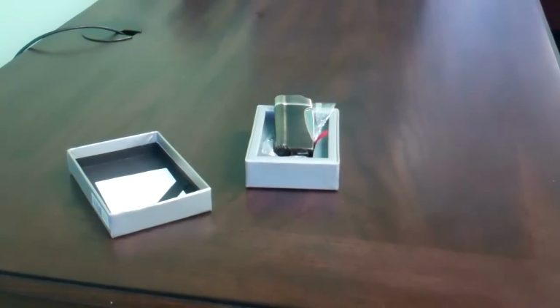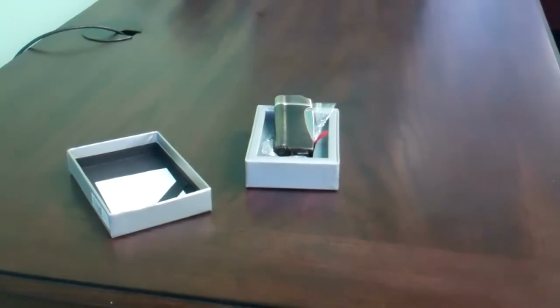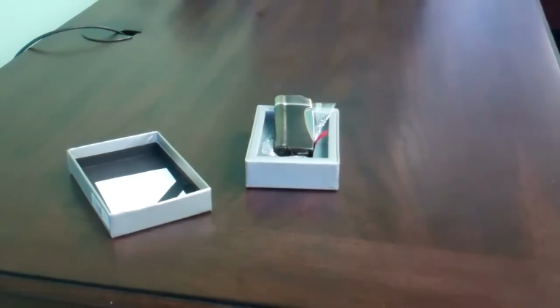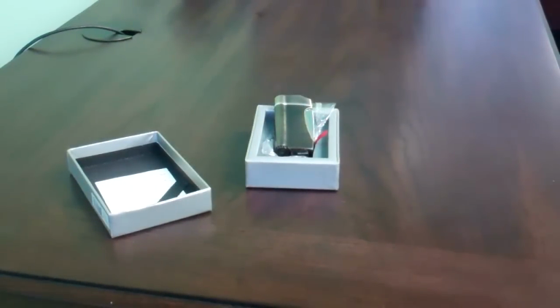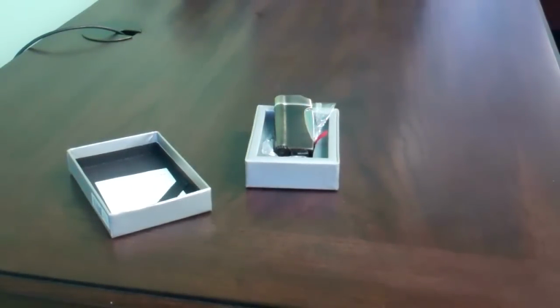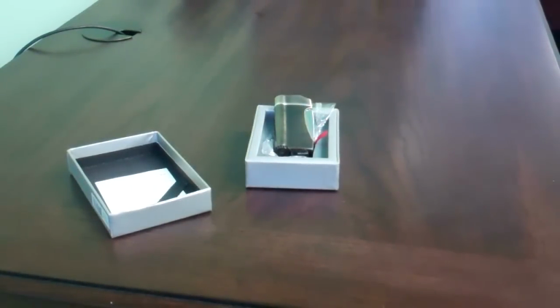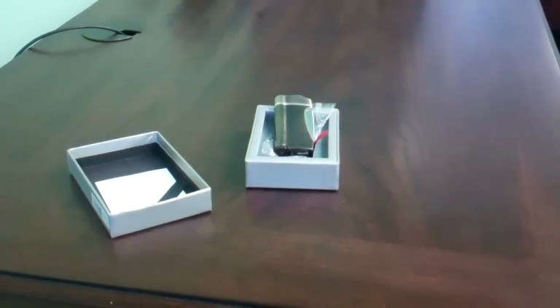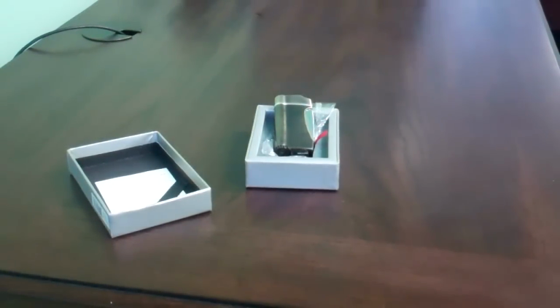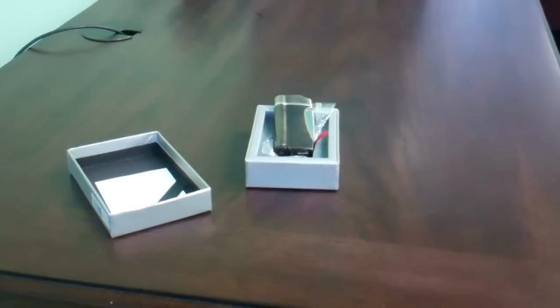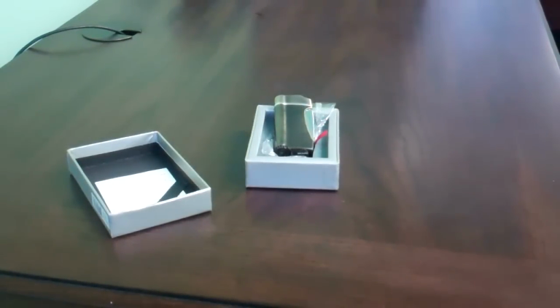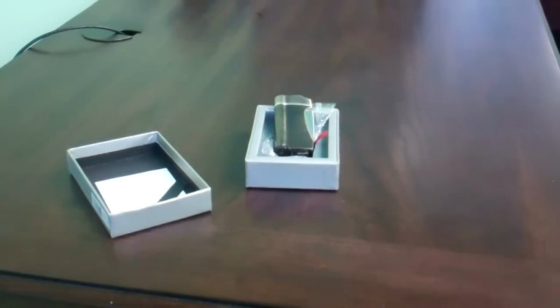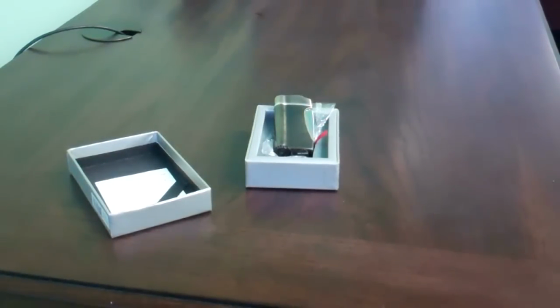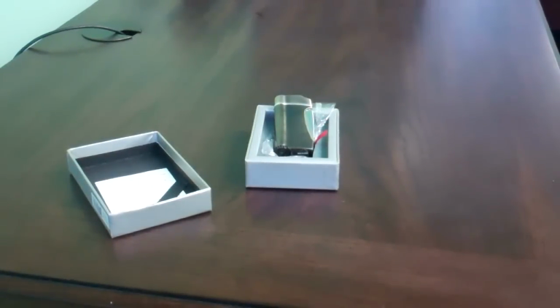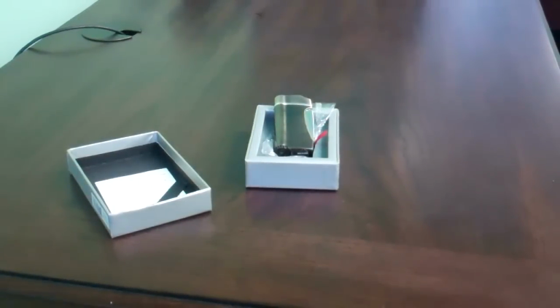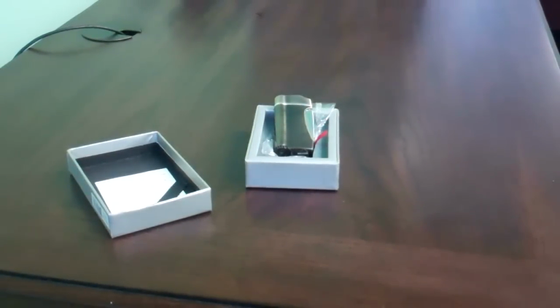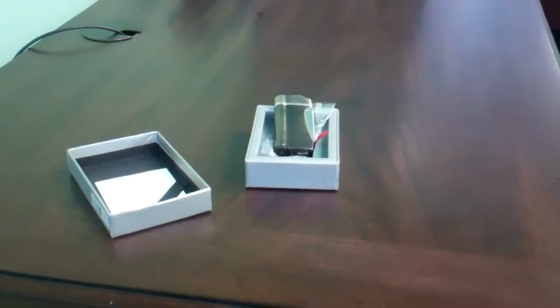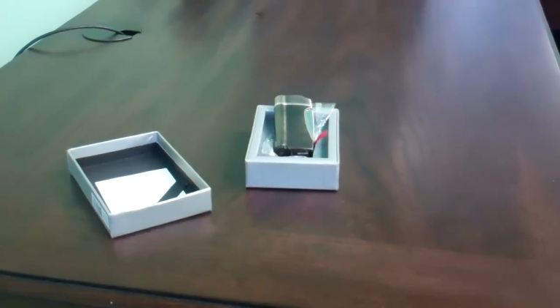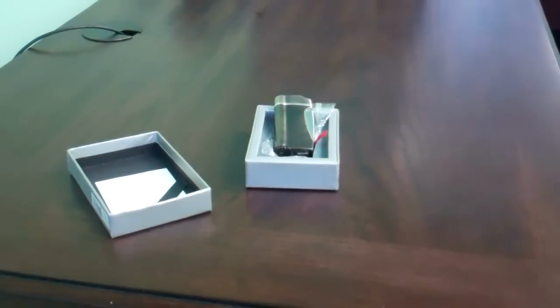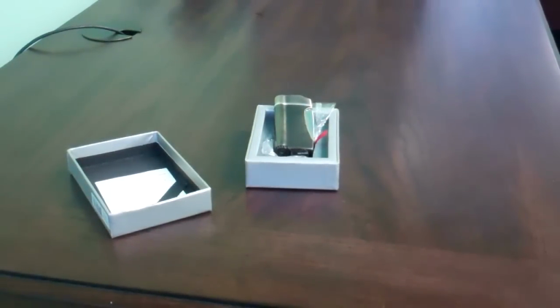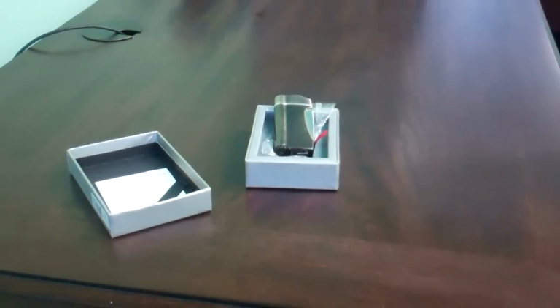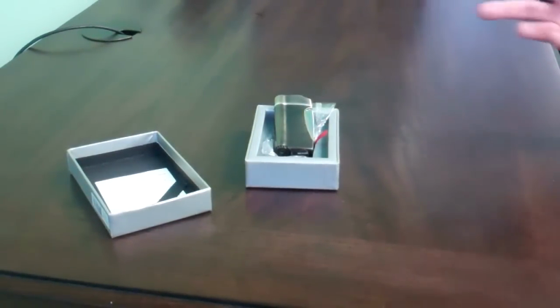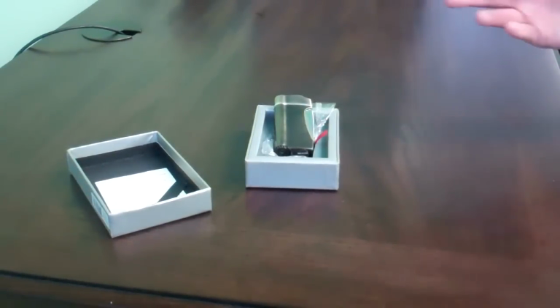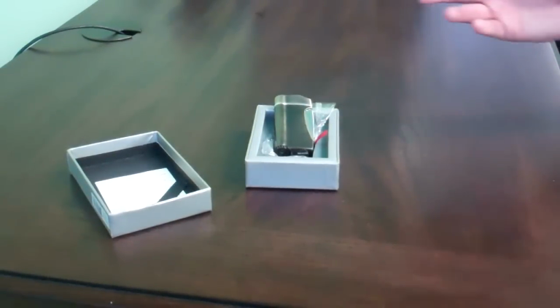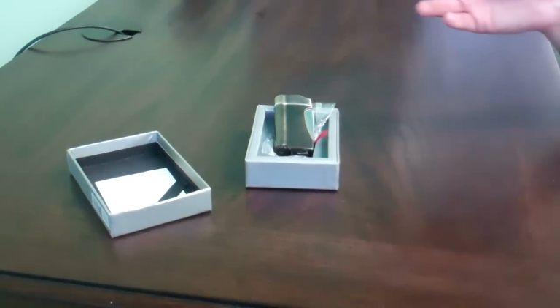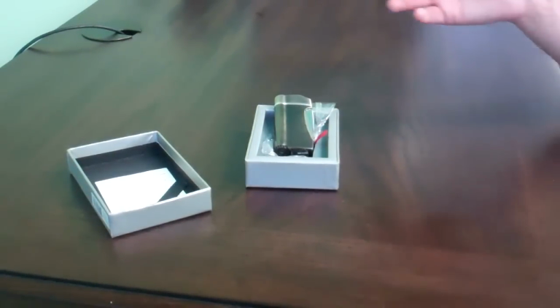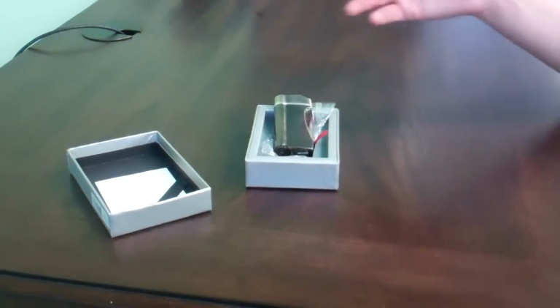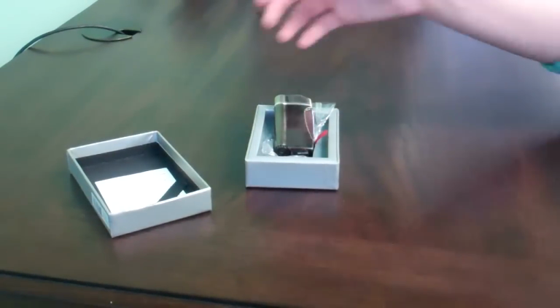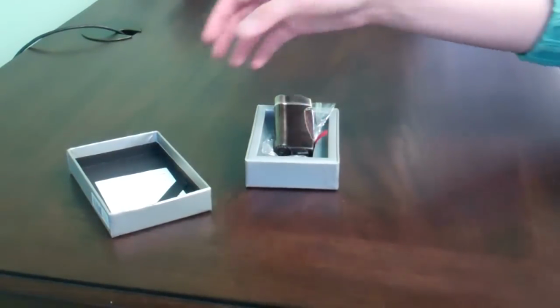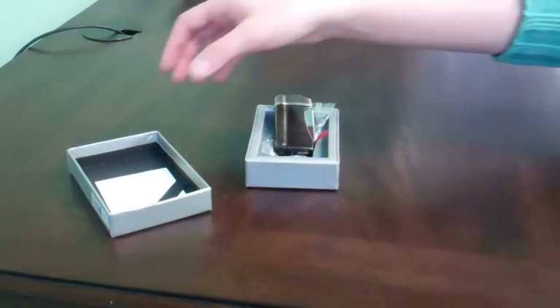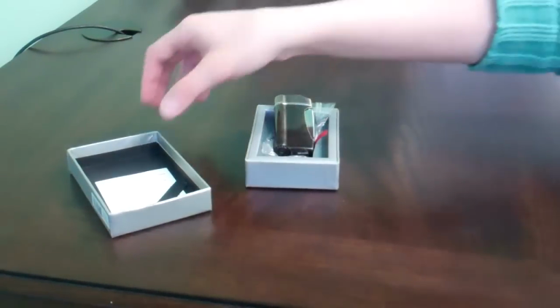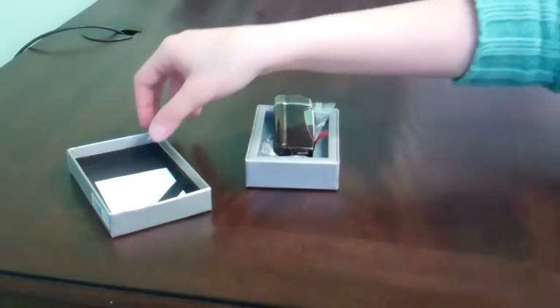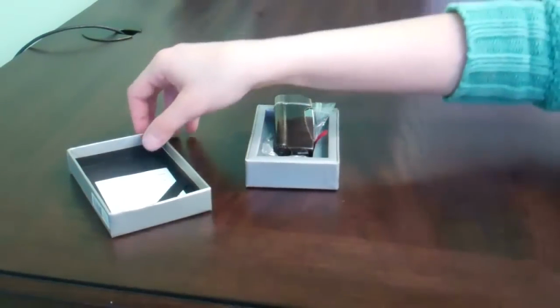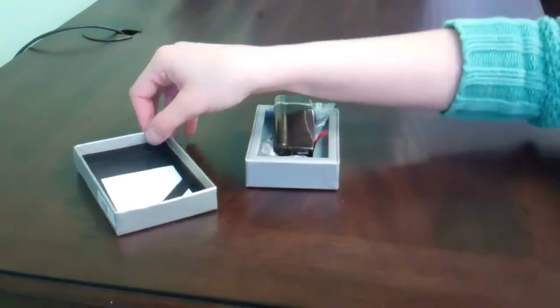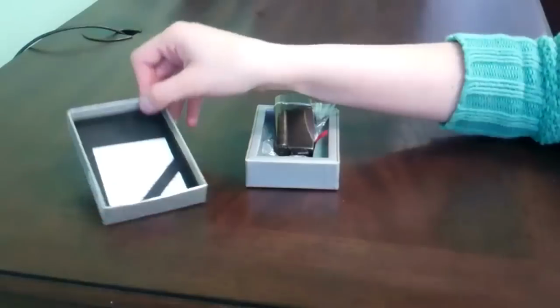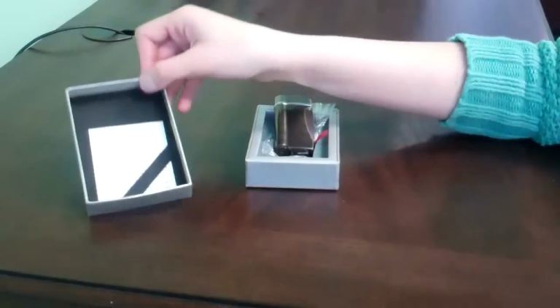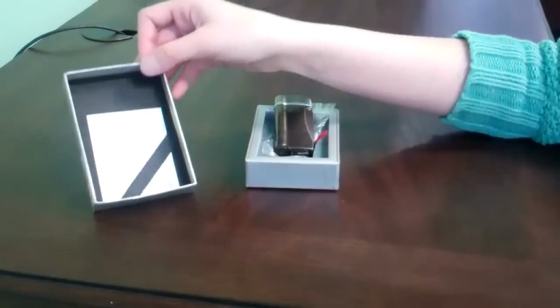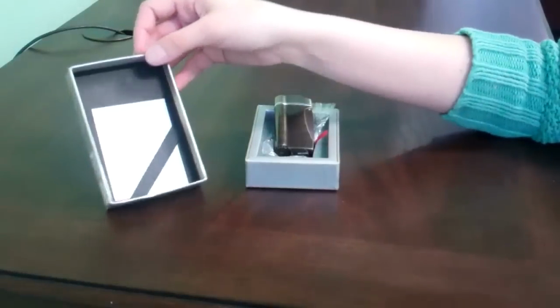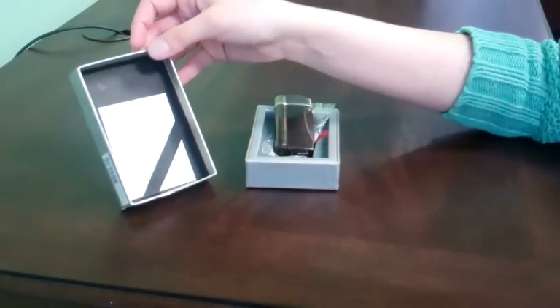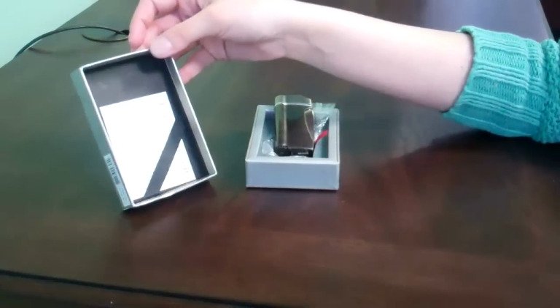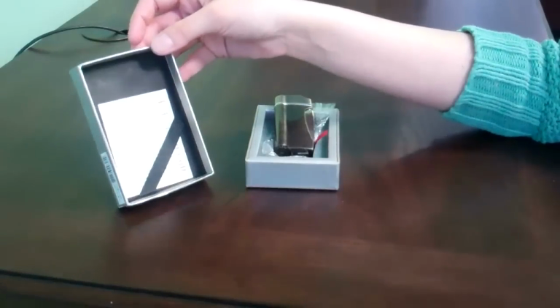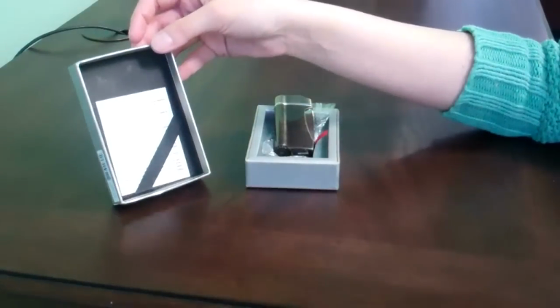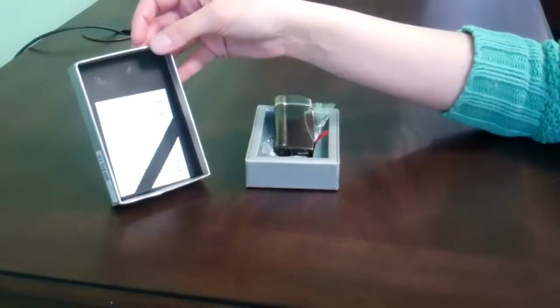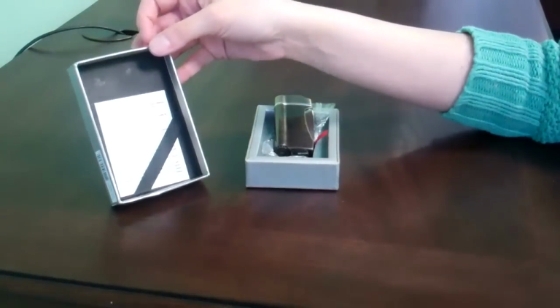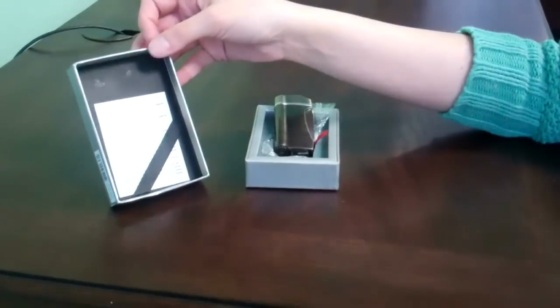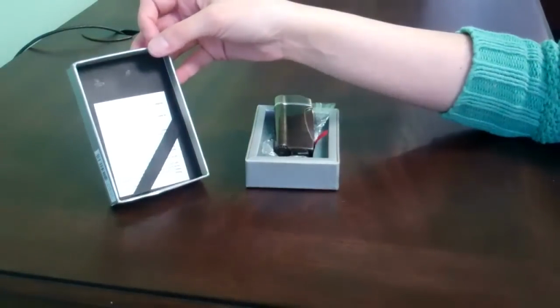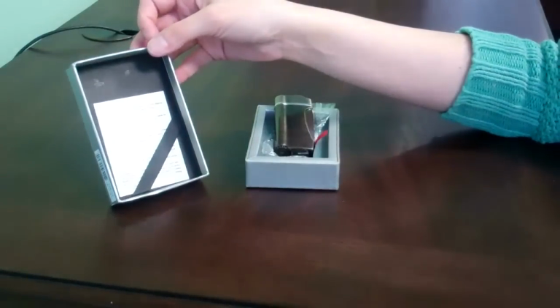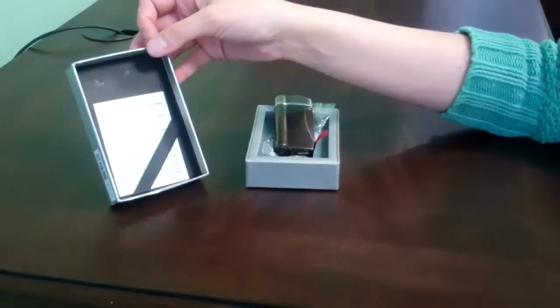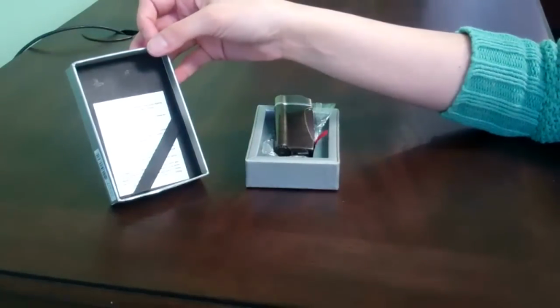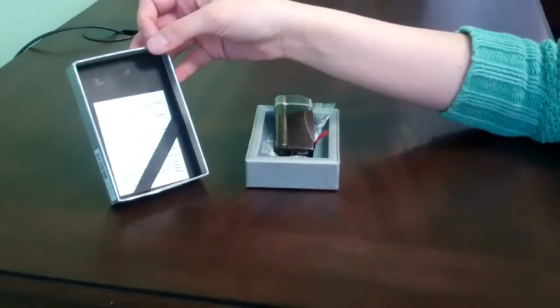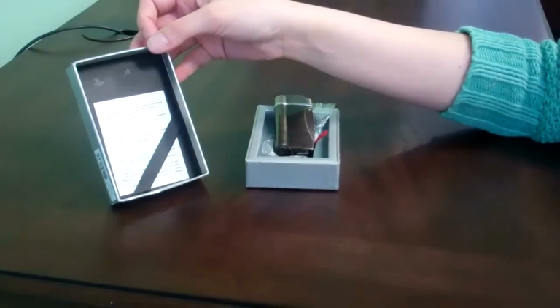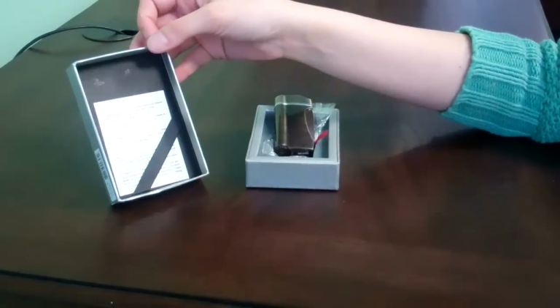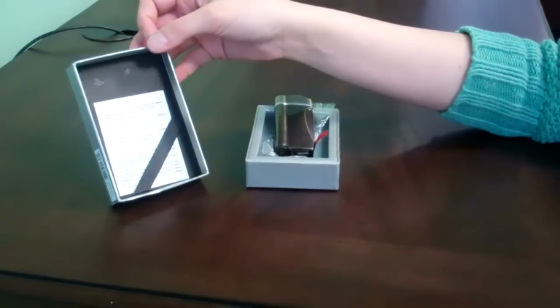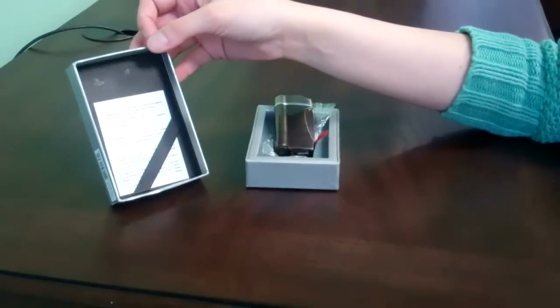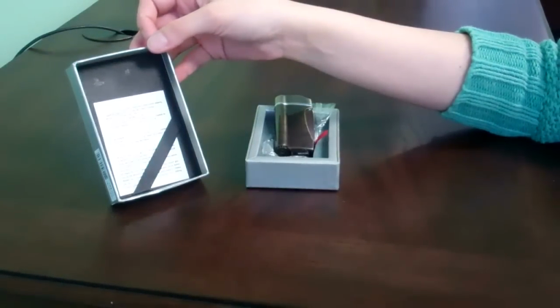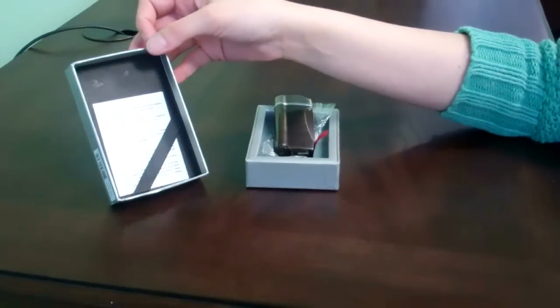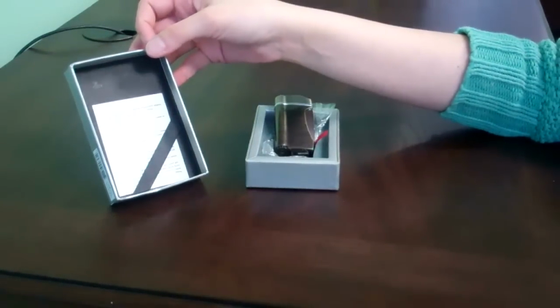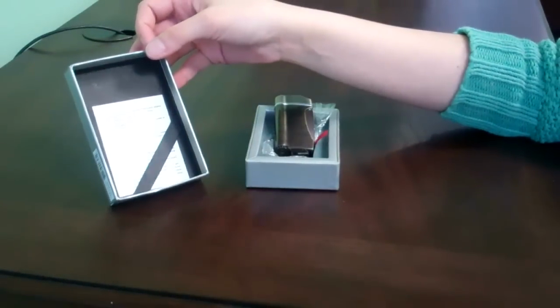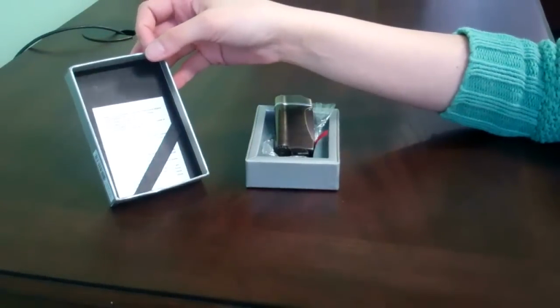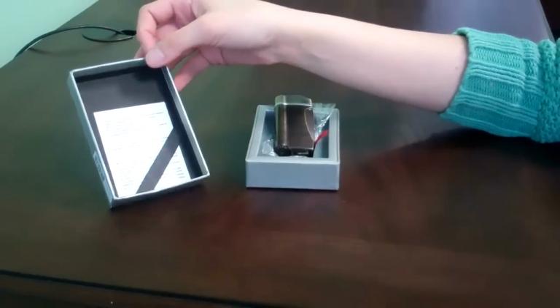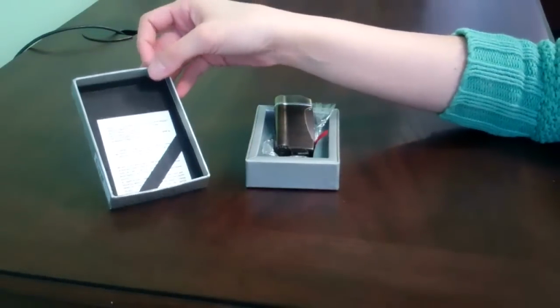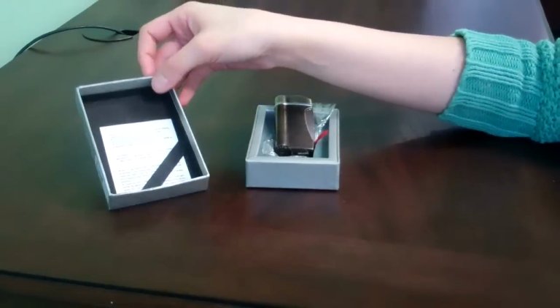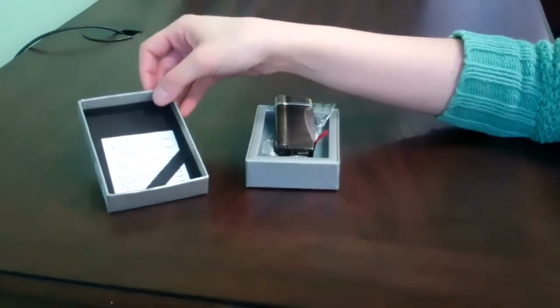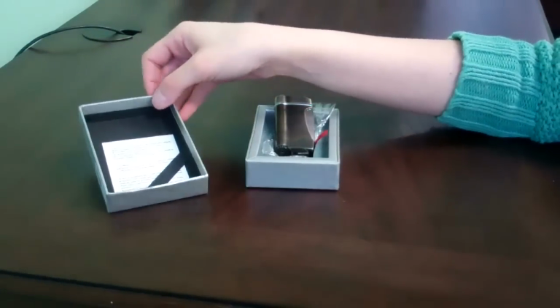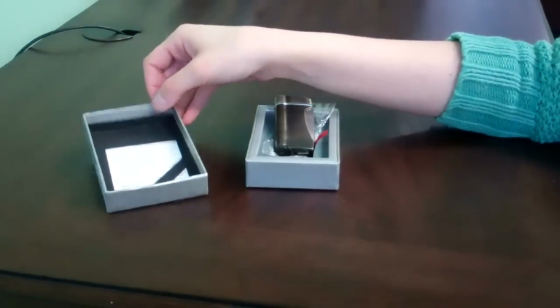It comes with a one-year warranty, in this gift box with instructions on how to refill and how to adjust the flame.